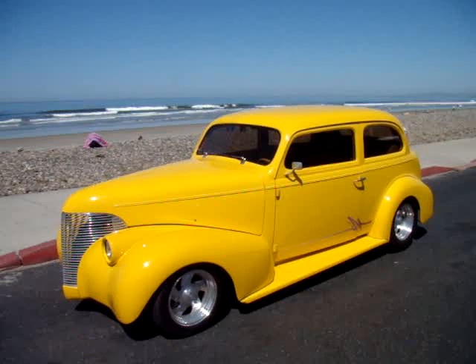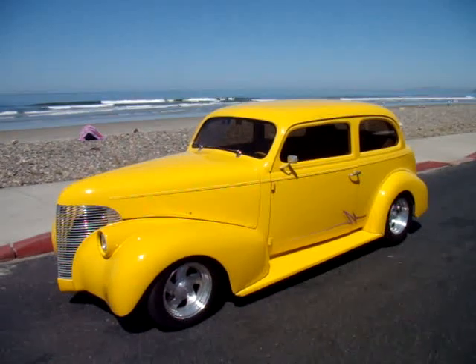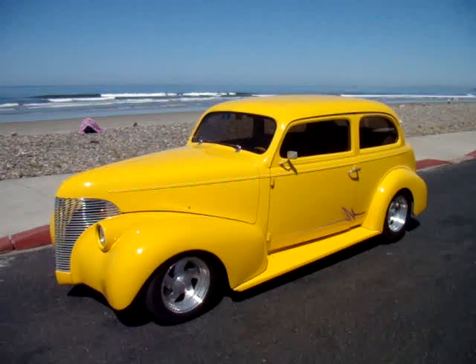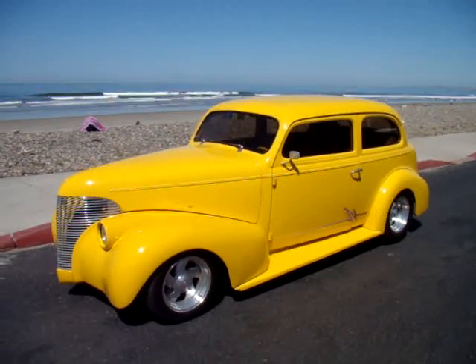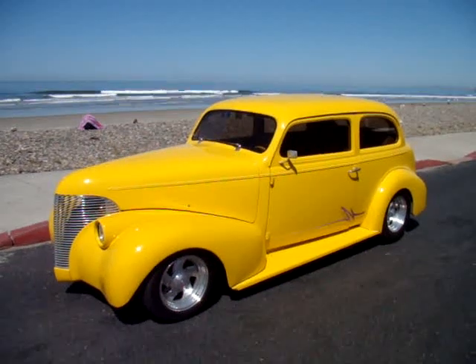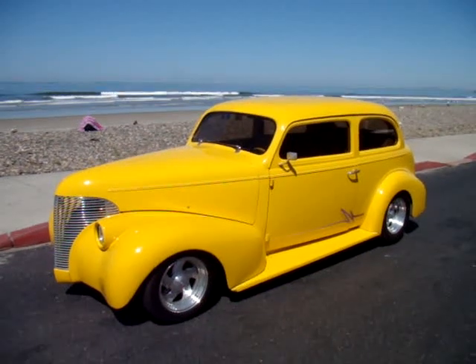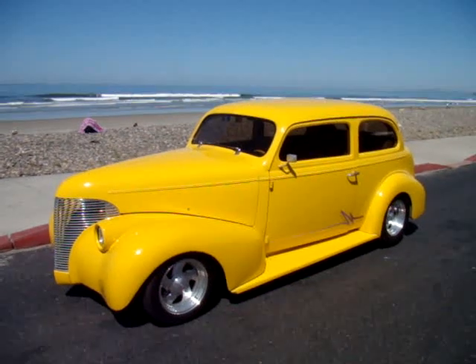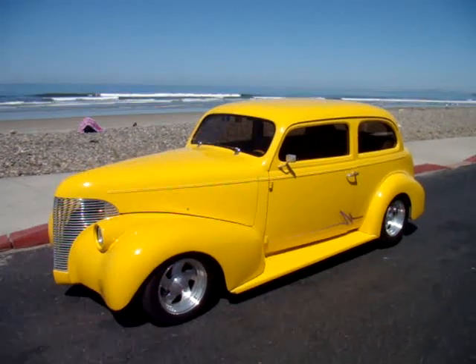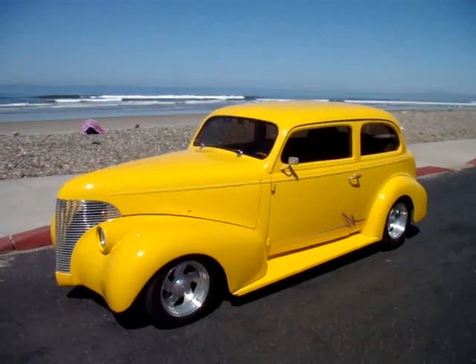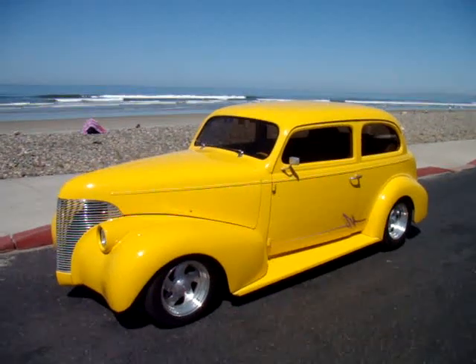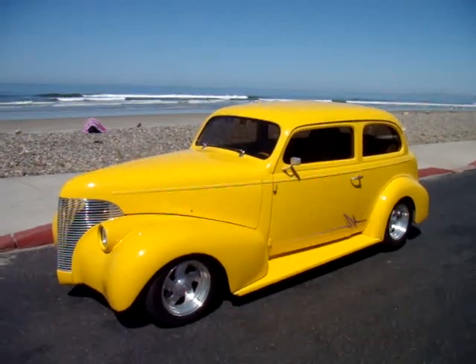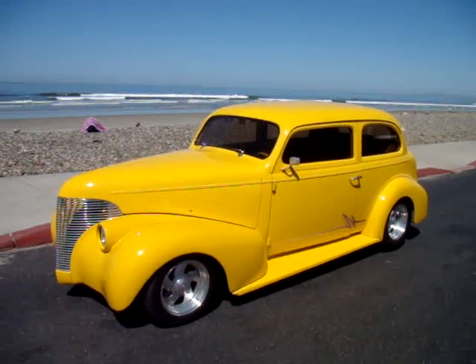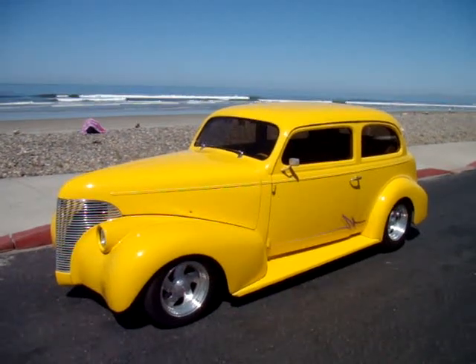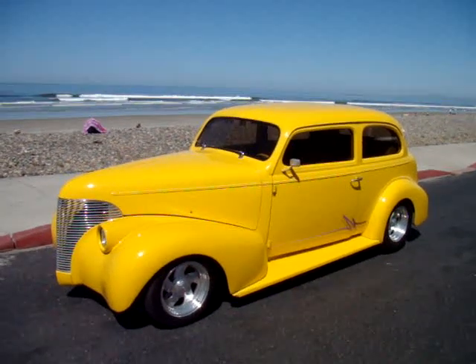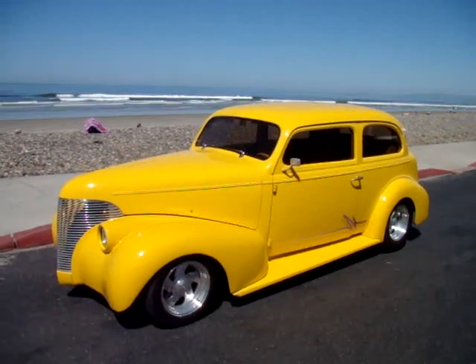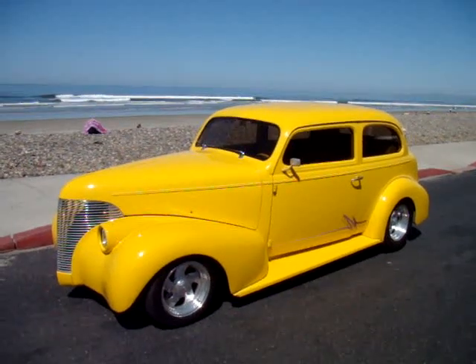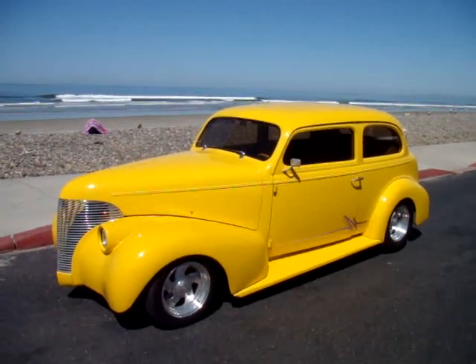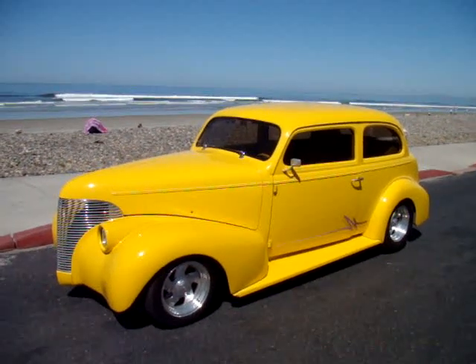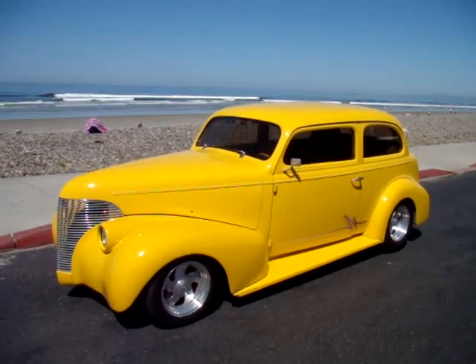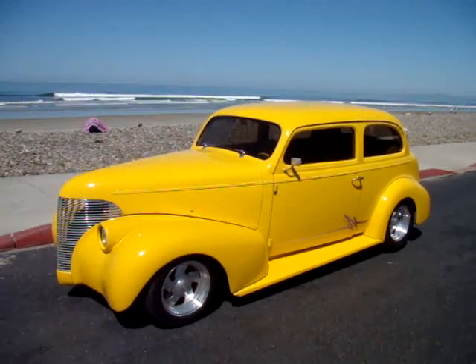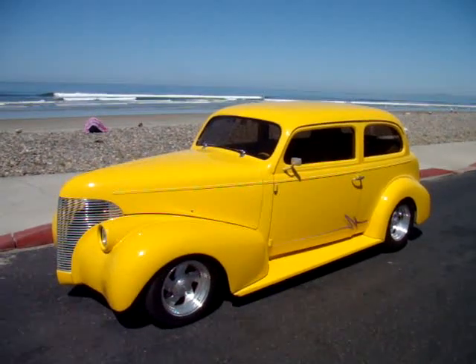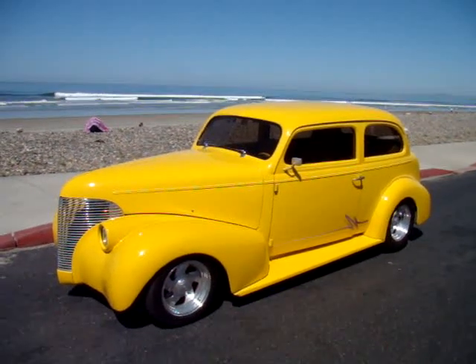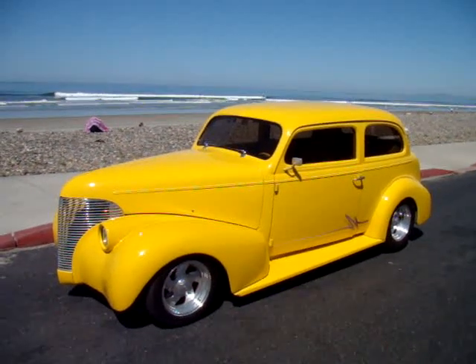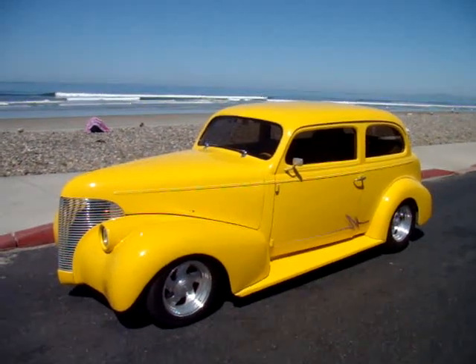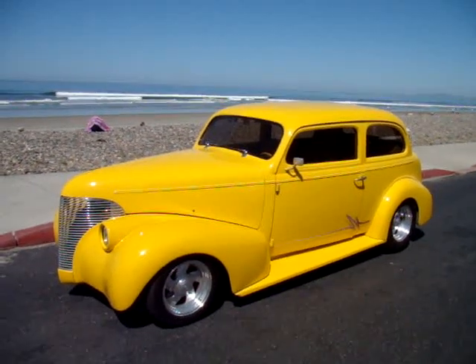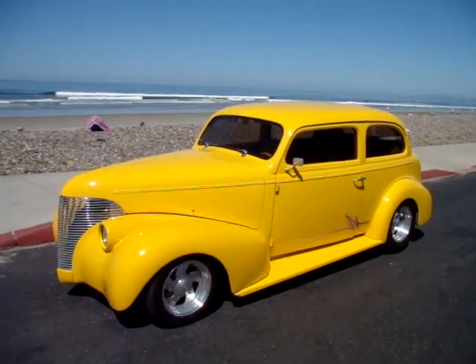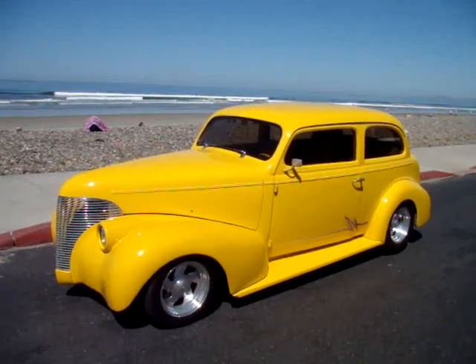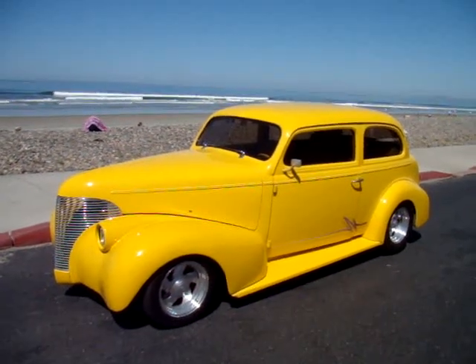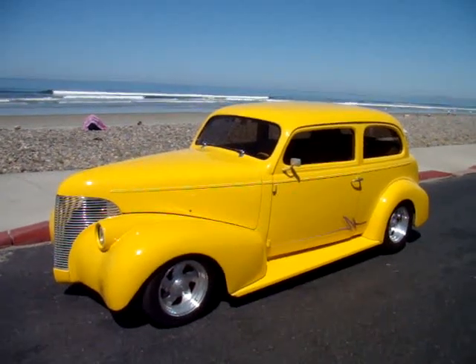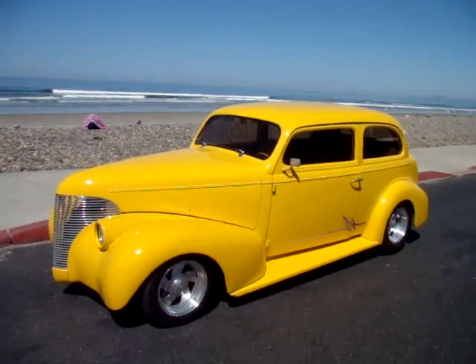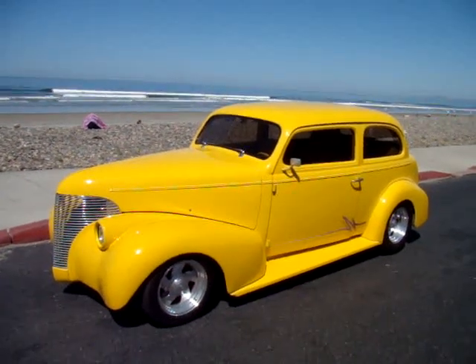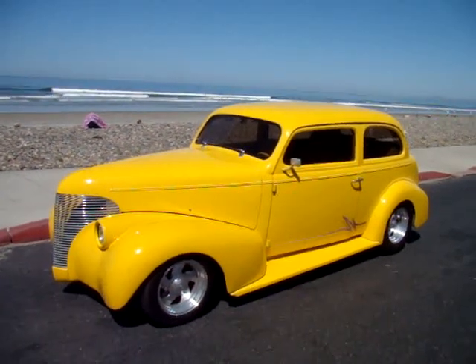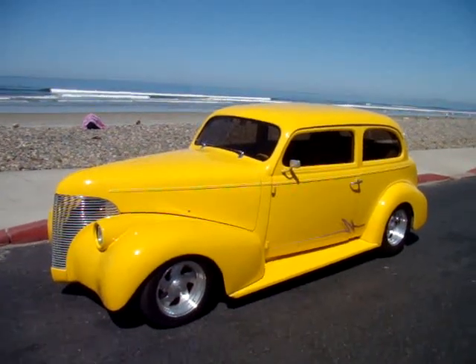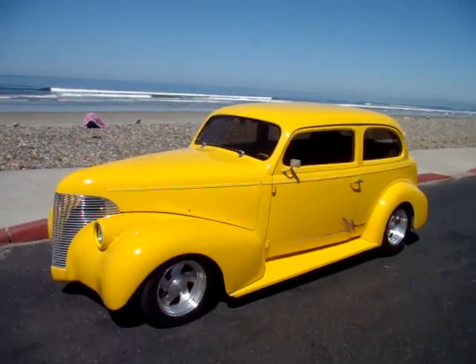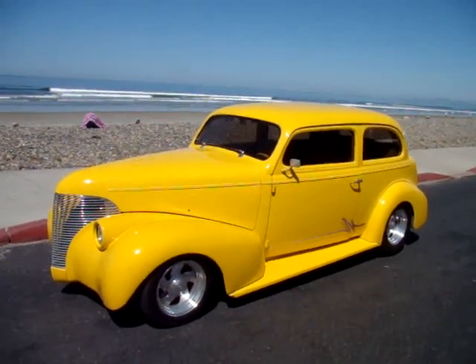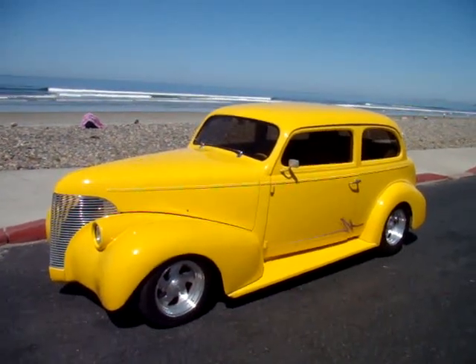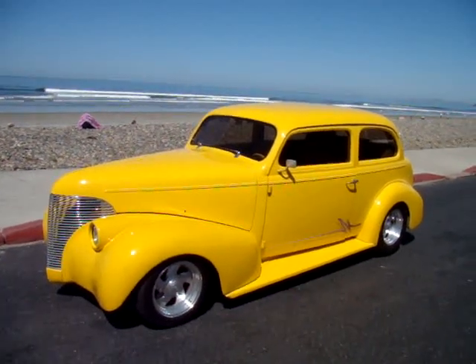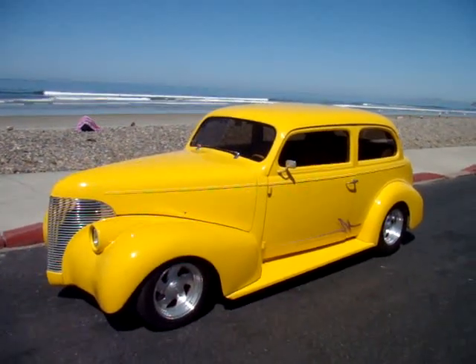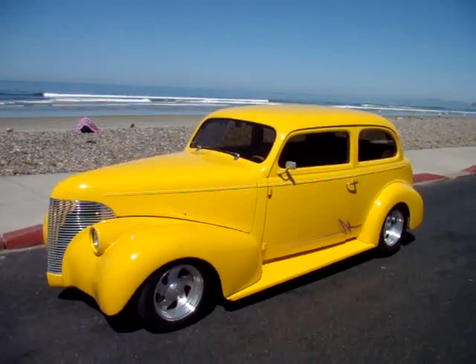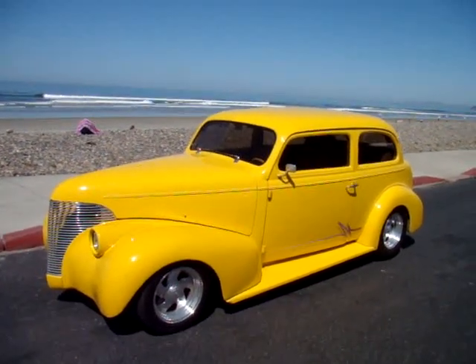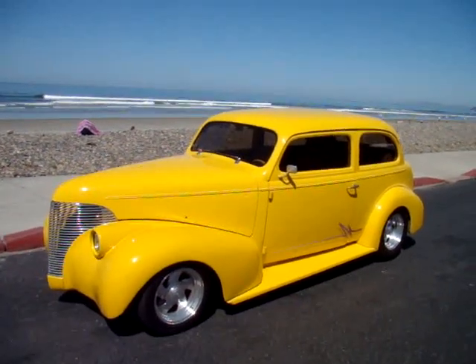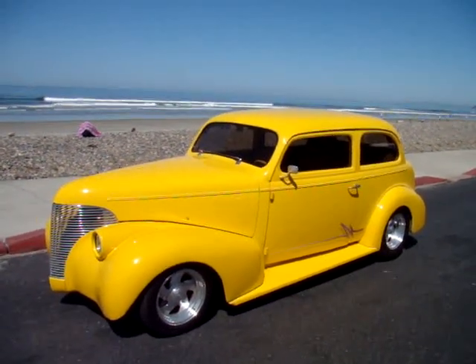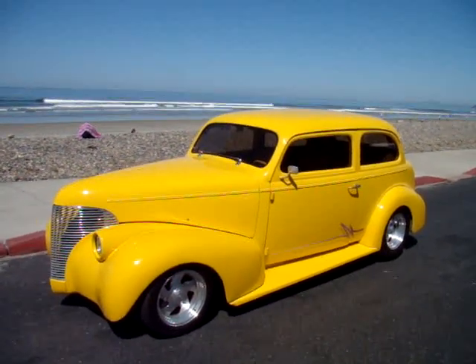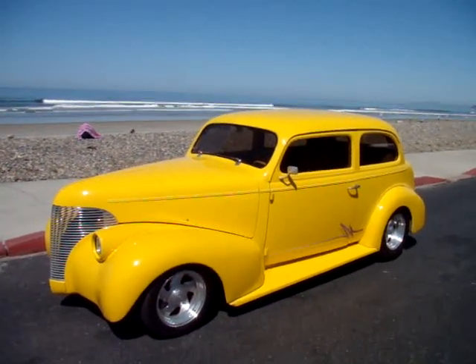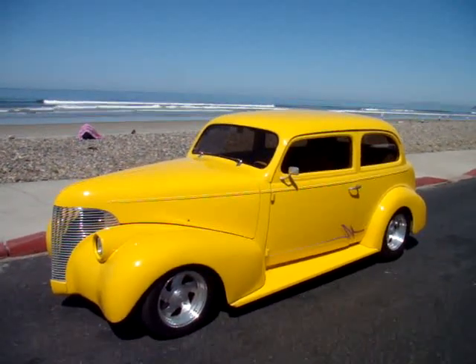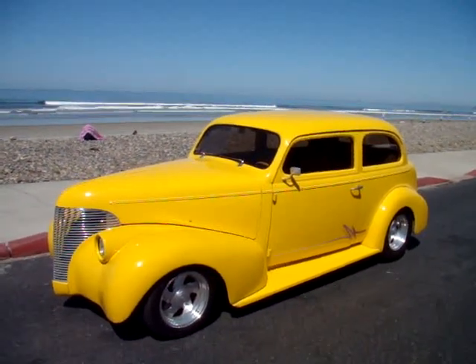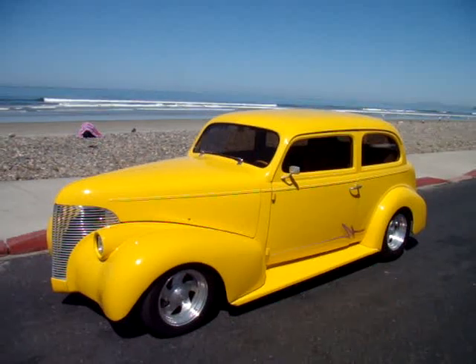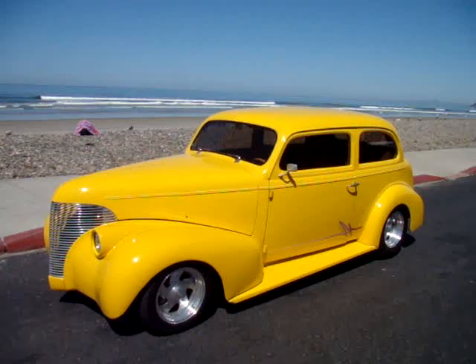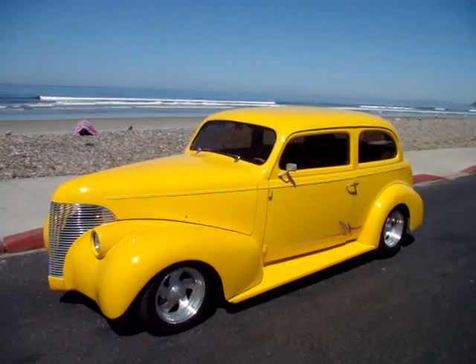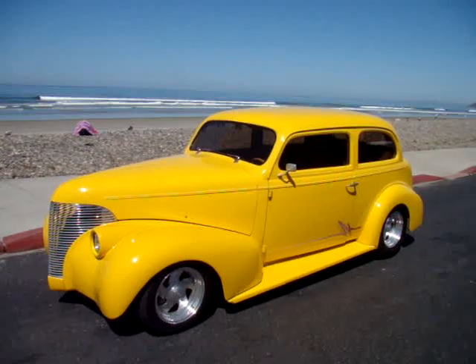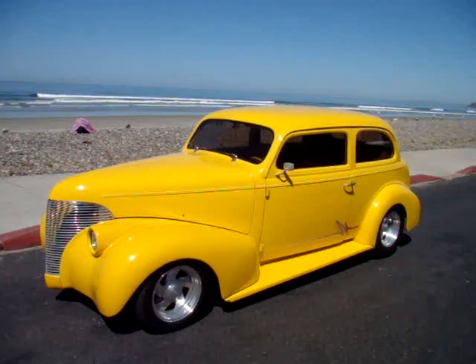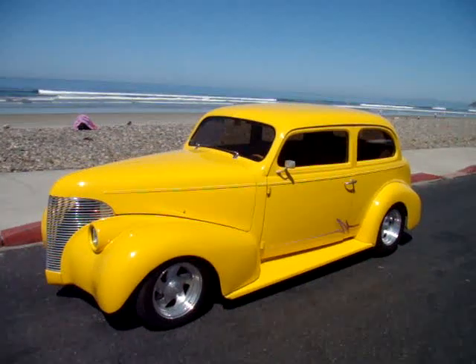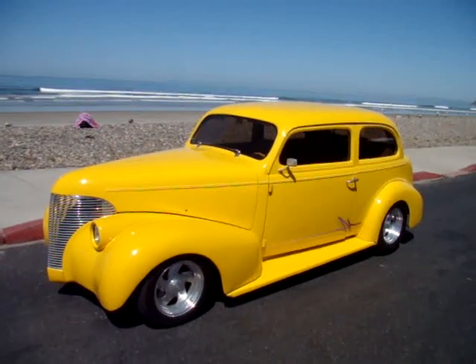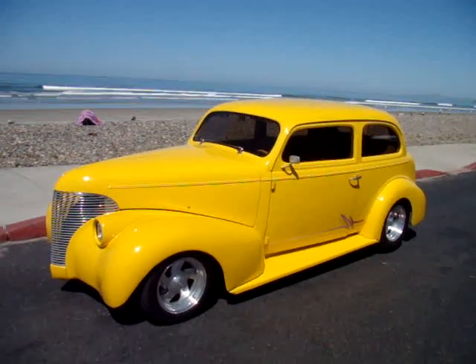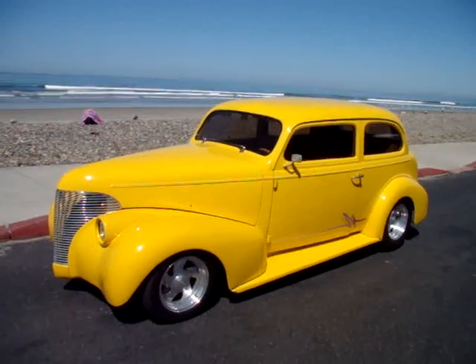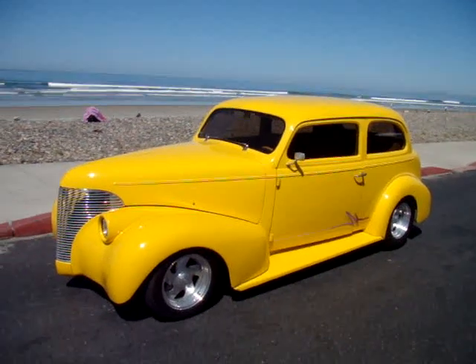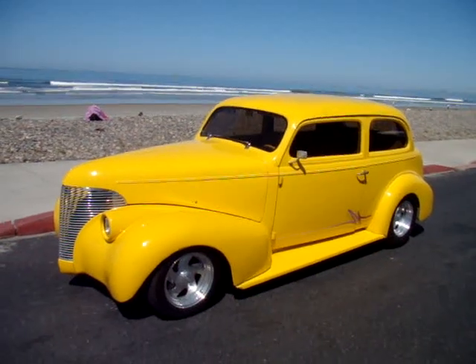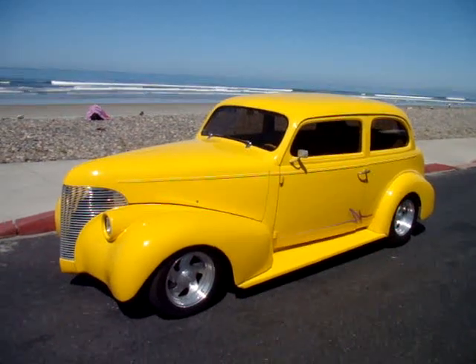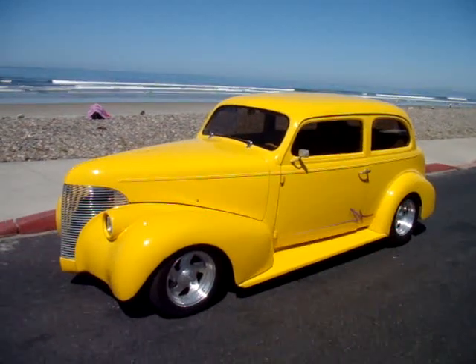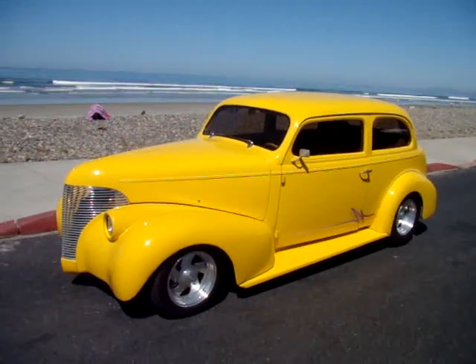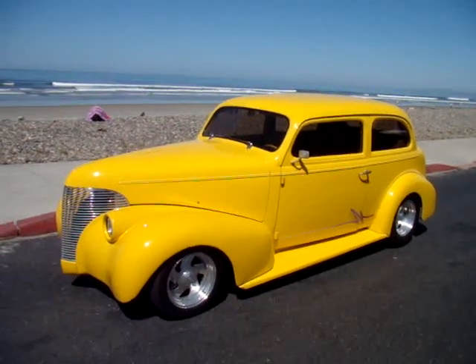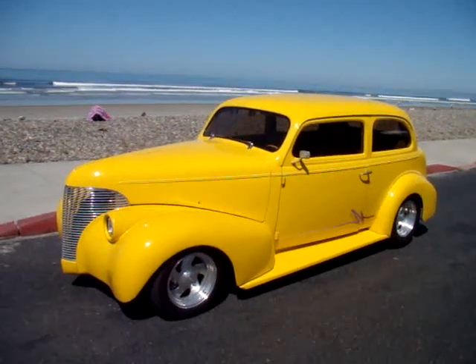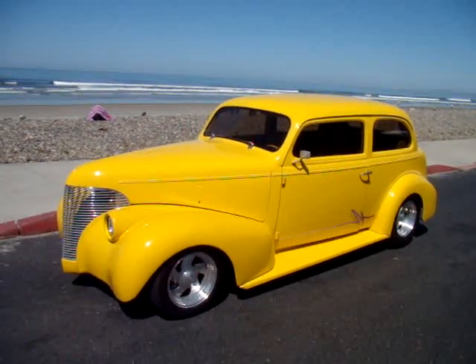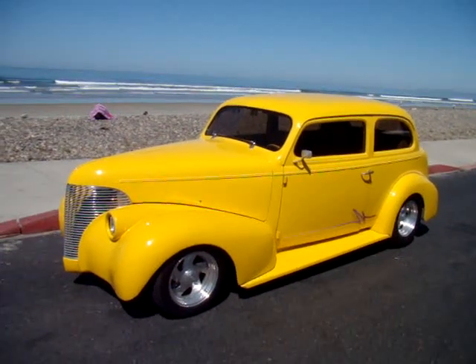We're in Solana Beach, actually just in Encinitas. And this is a 1939 Chevy? Yes.